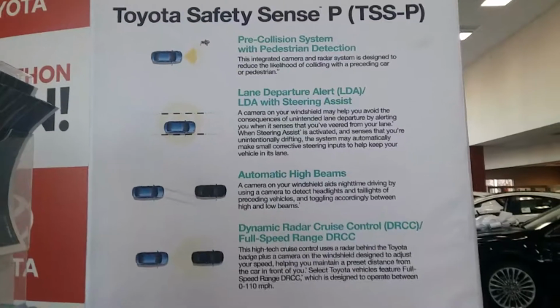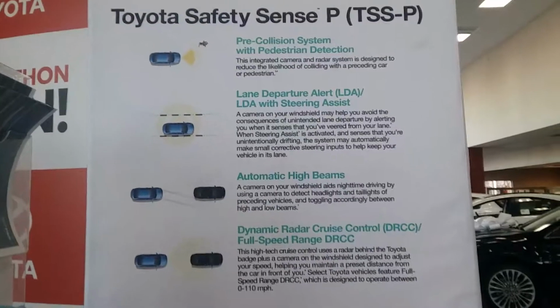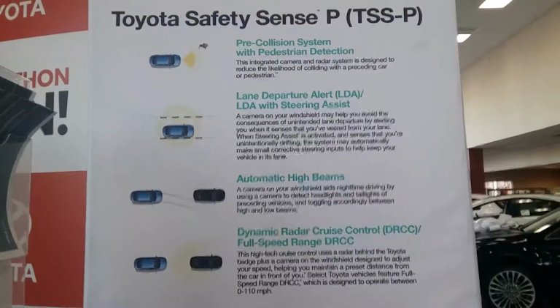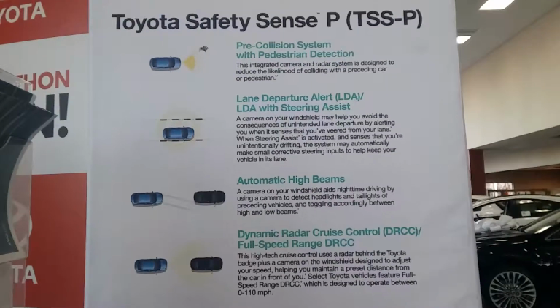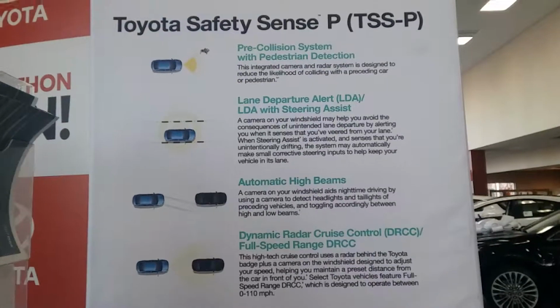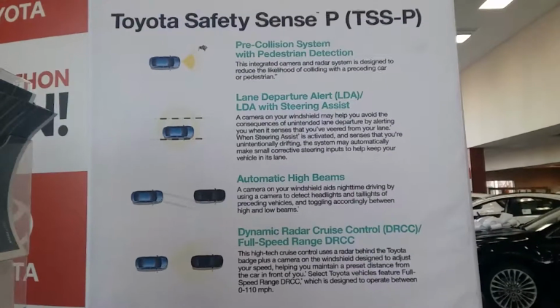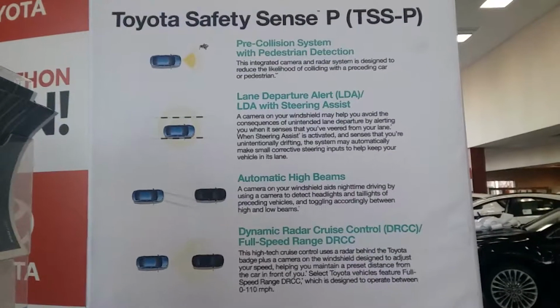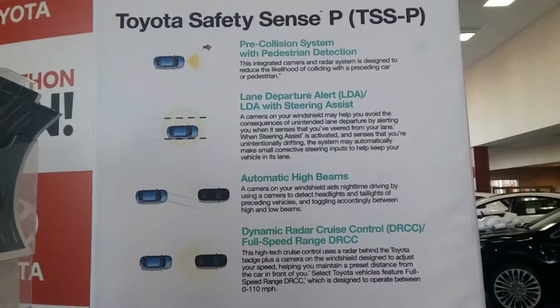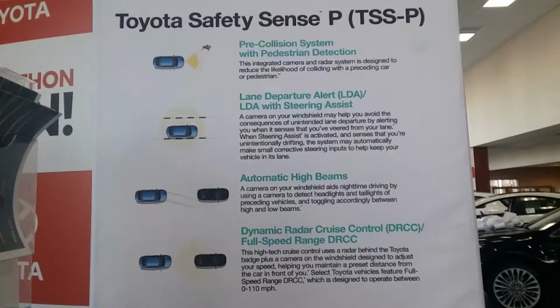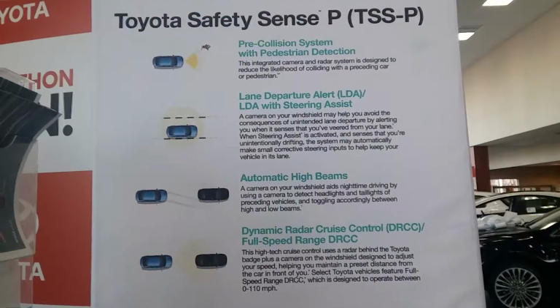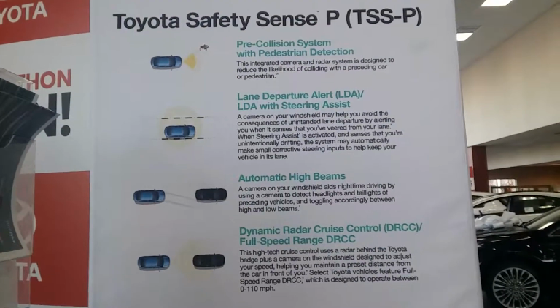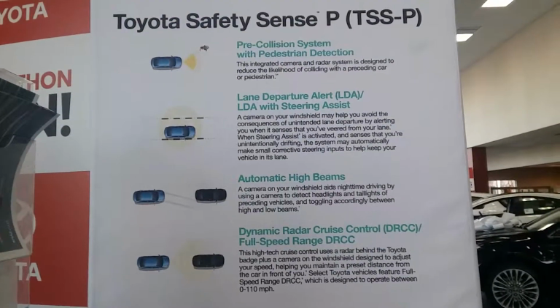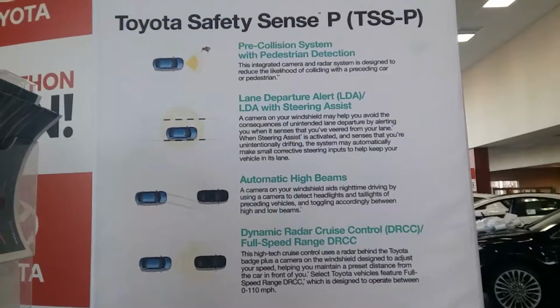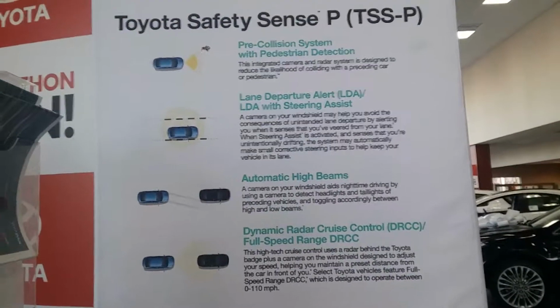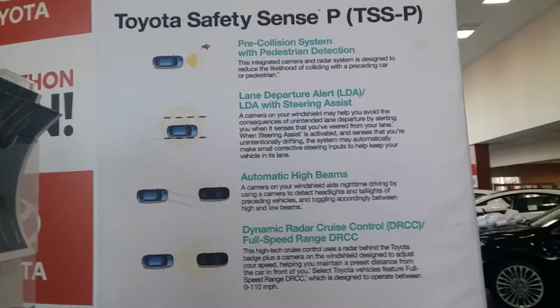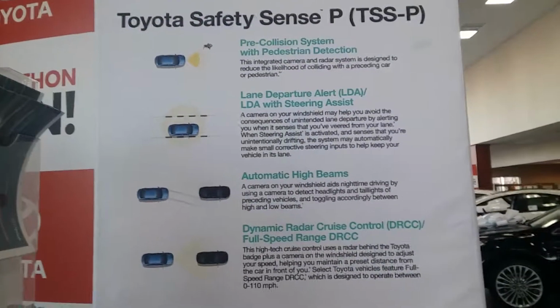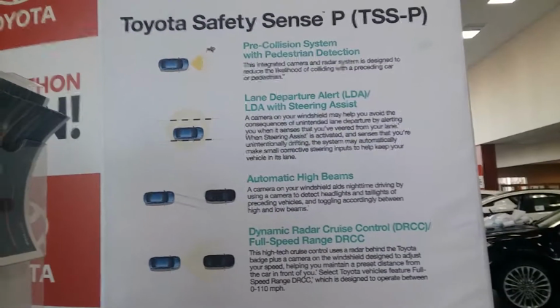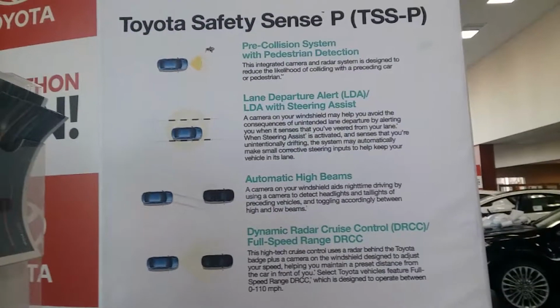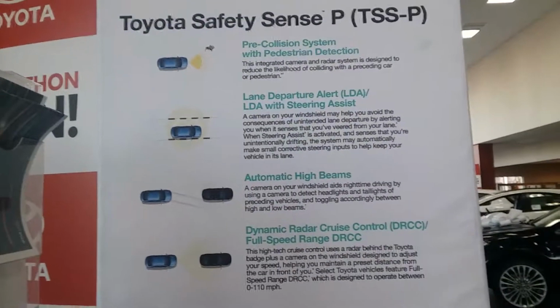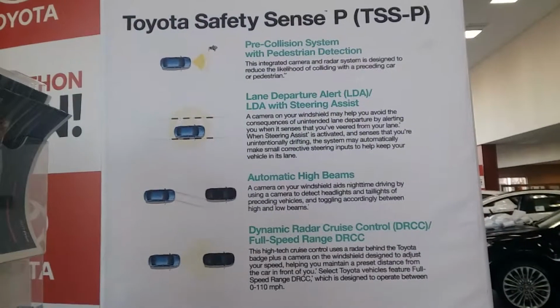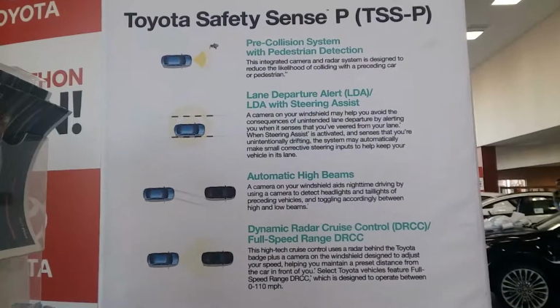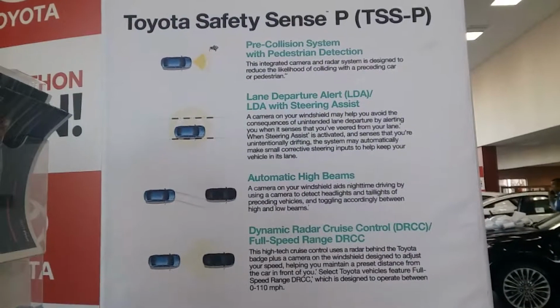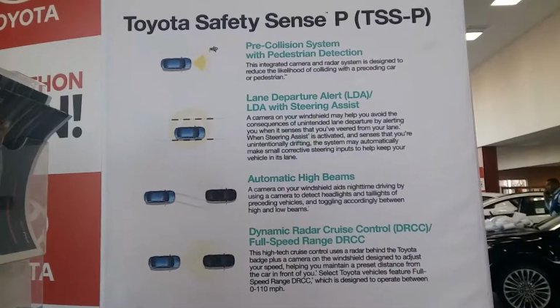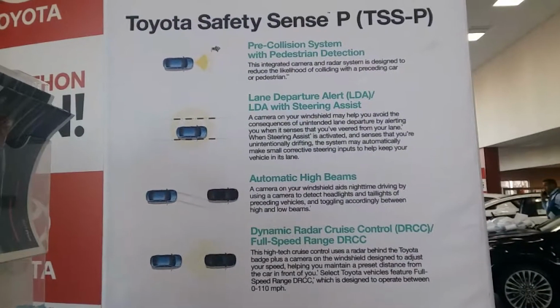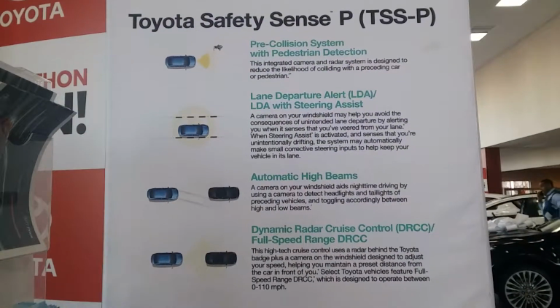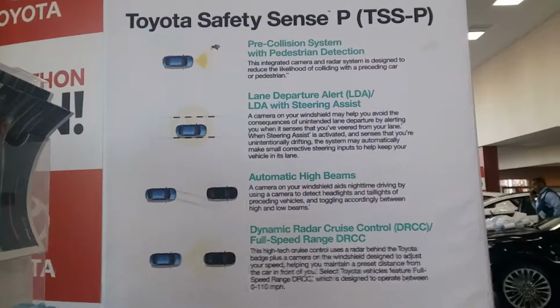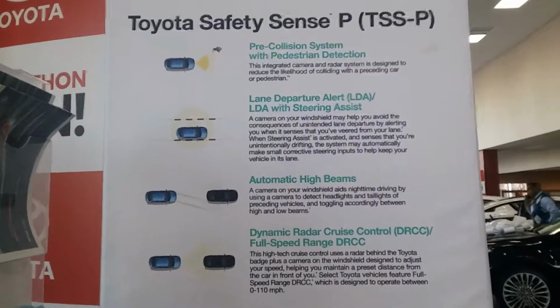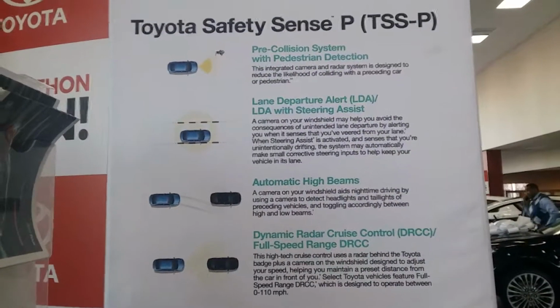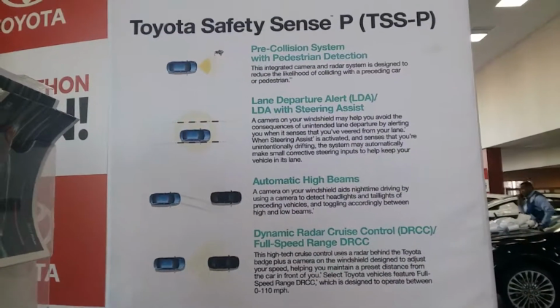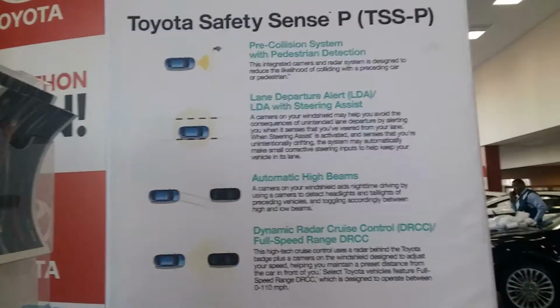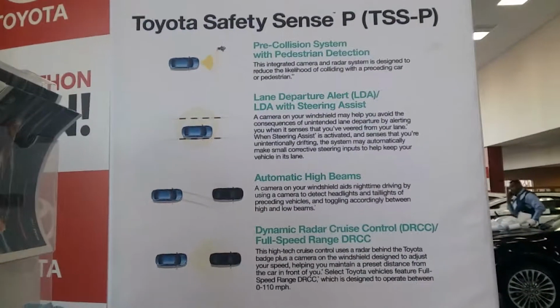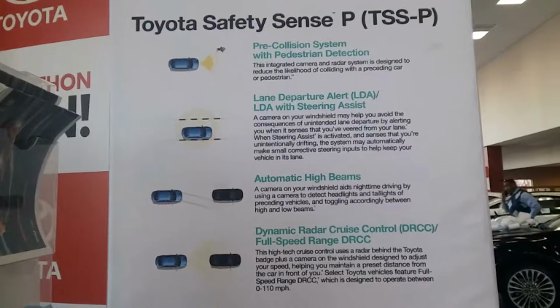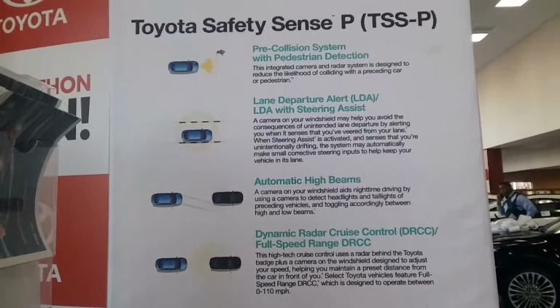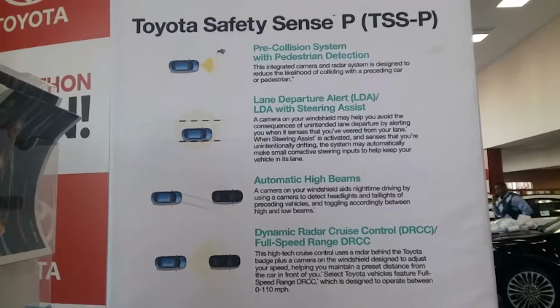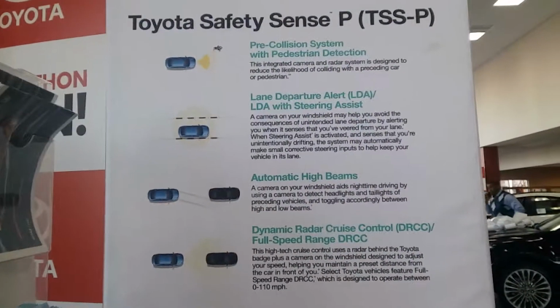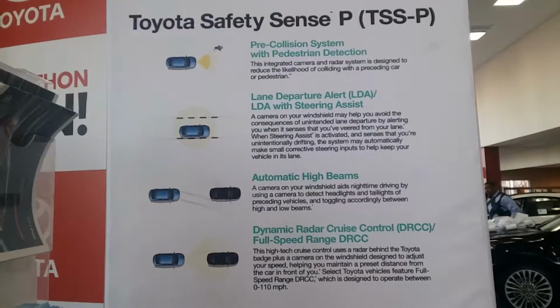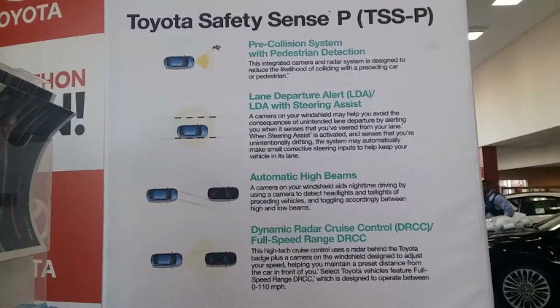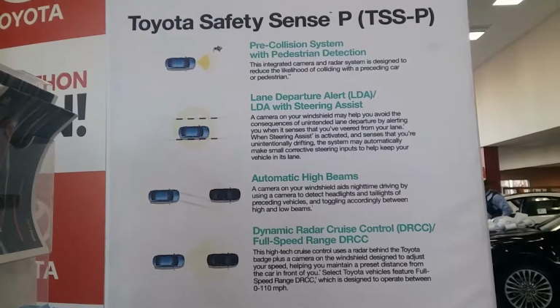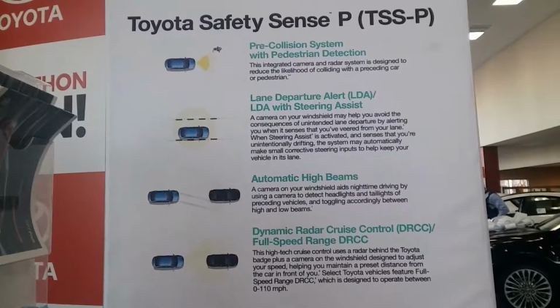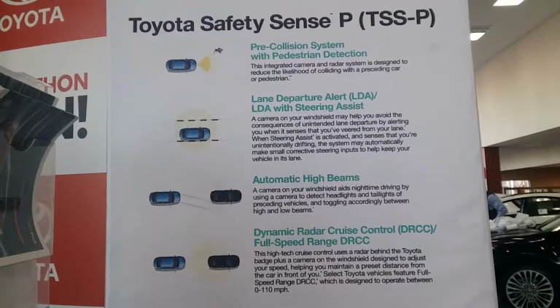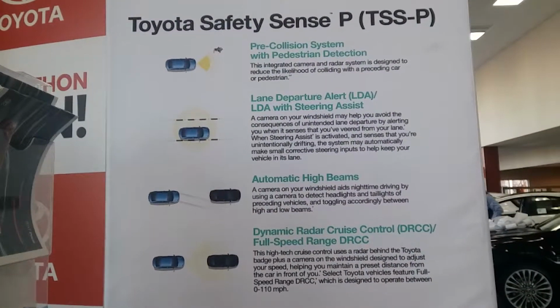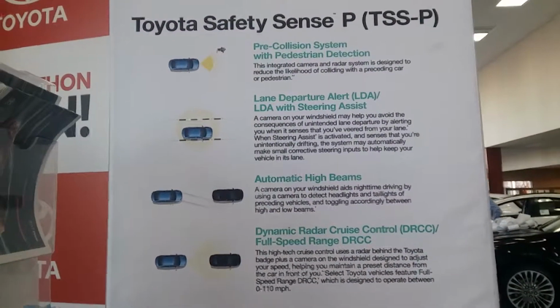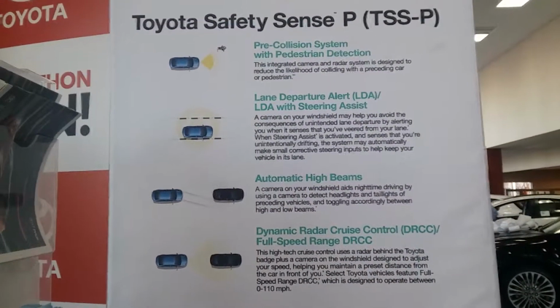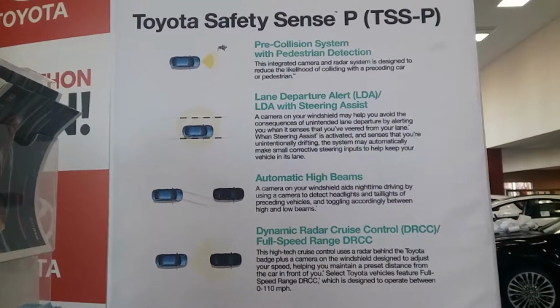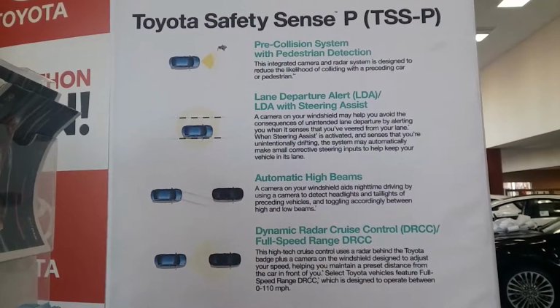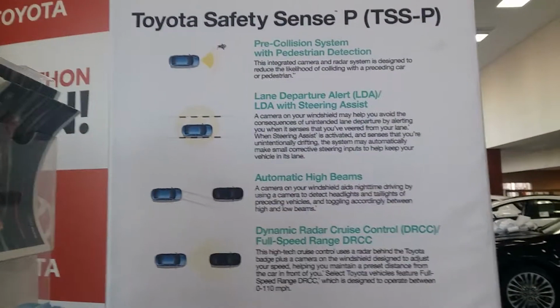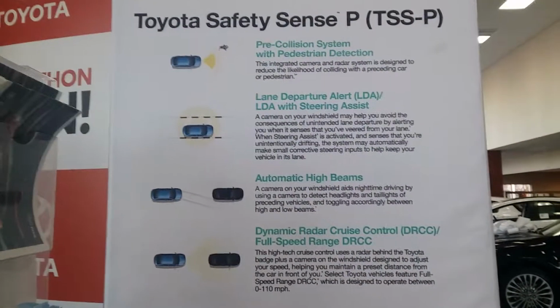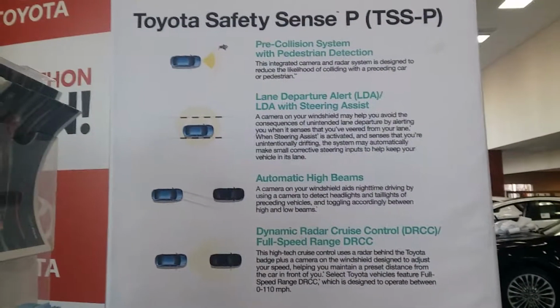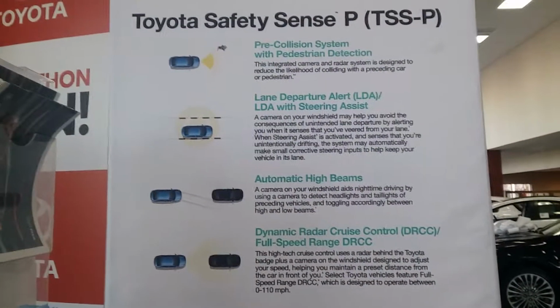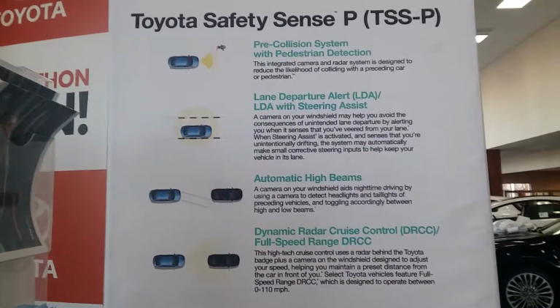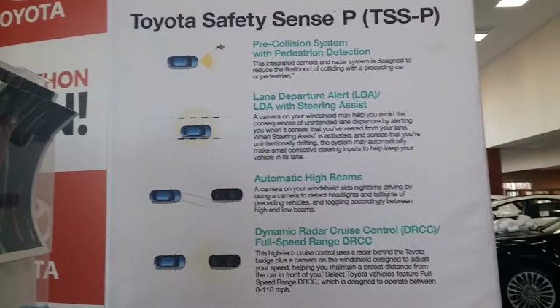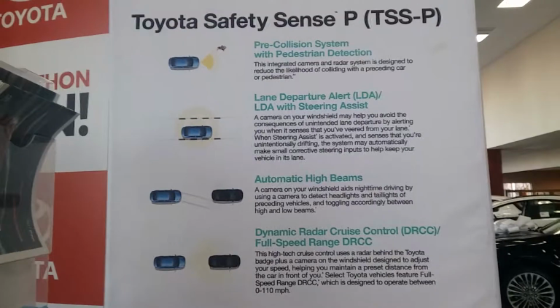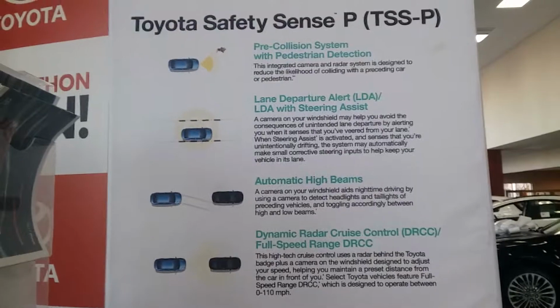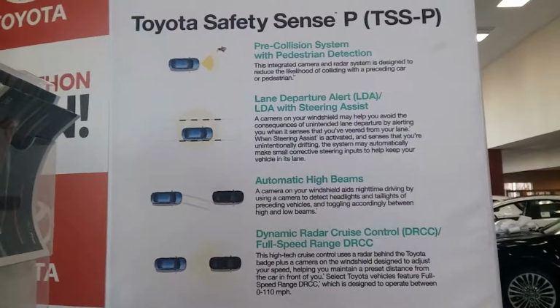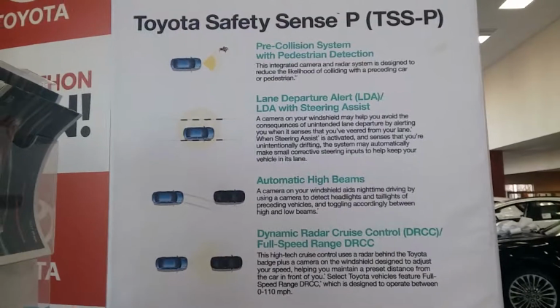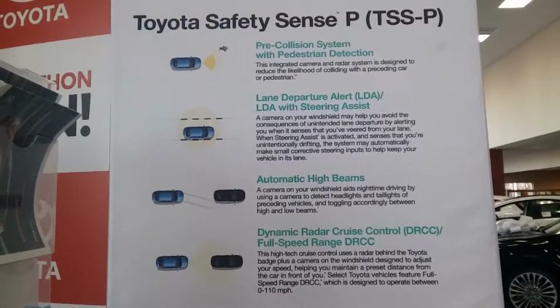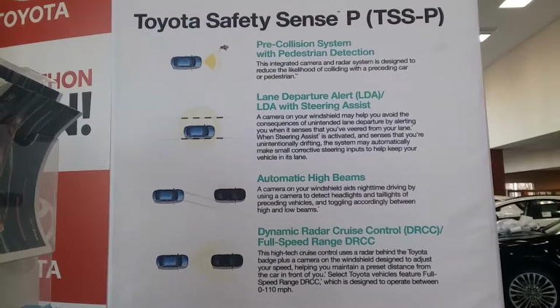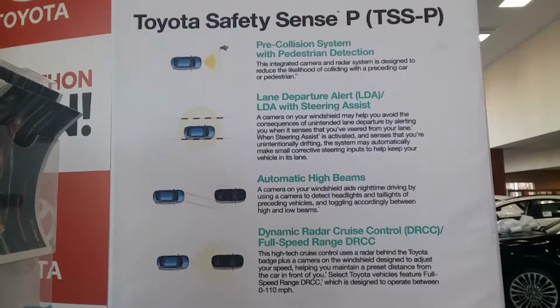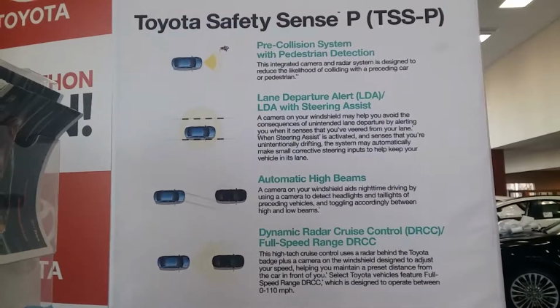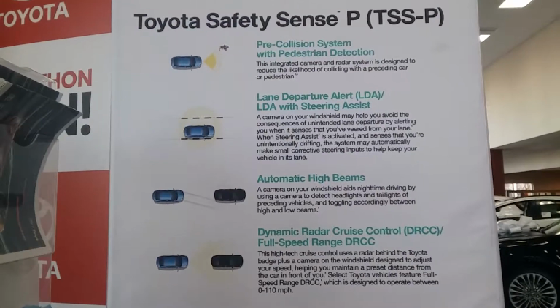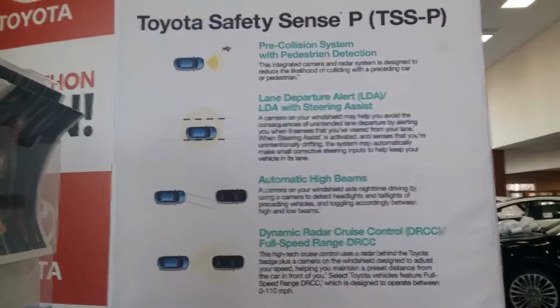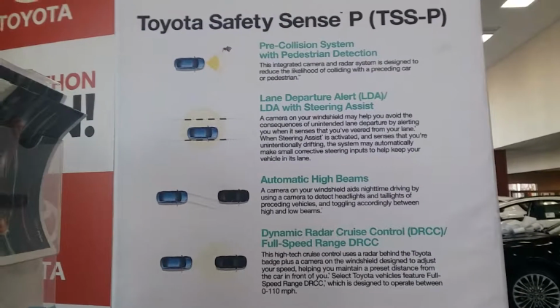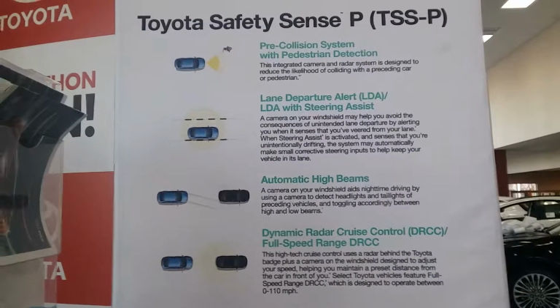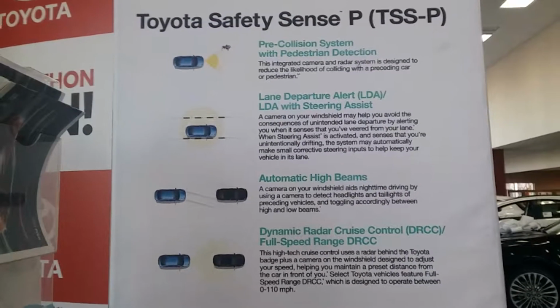There's a lot going on right now with Toyota. It is new, and it's also something that if you did not have it in your Toyota, we highly recommend you get it. So maybe it's time to upgrade that 2014.